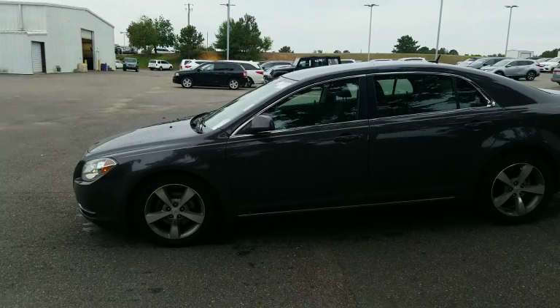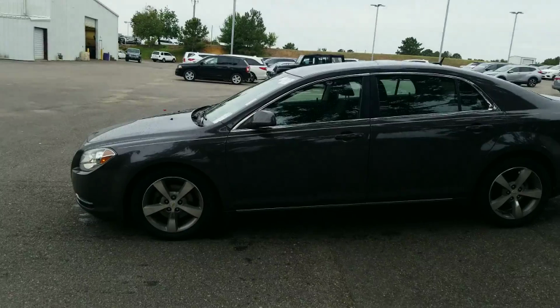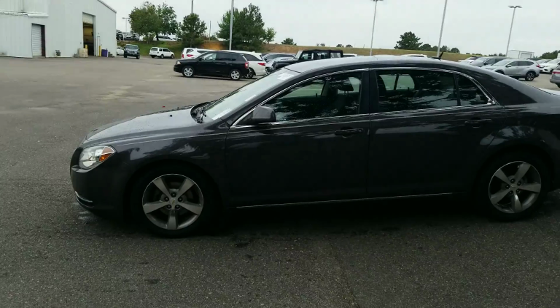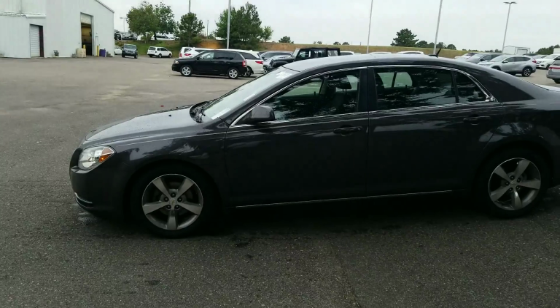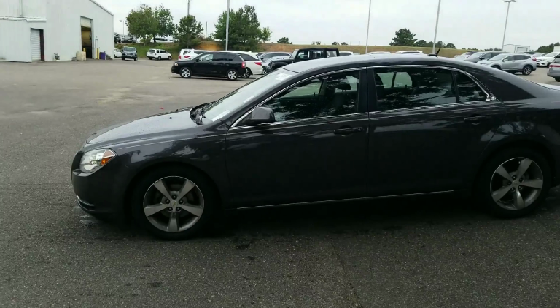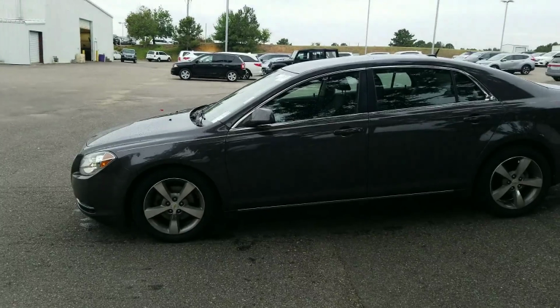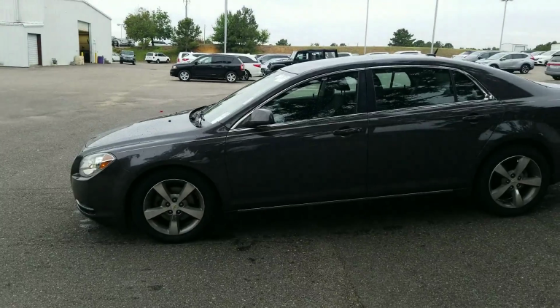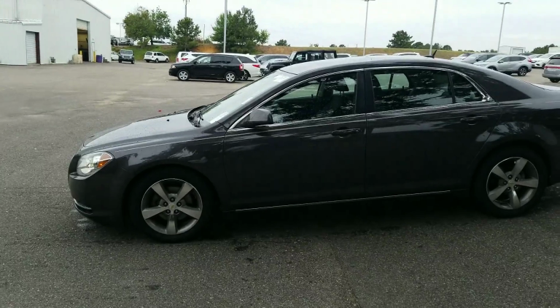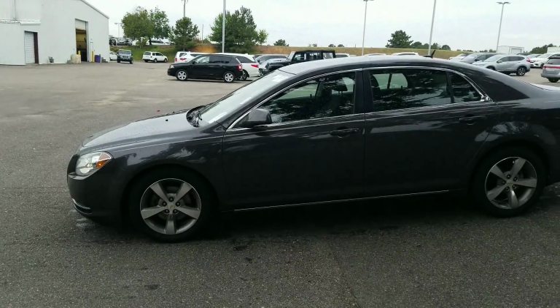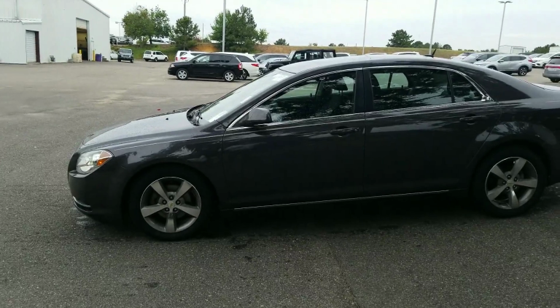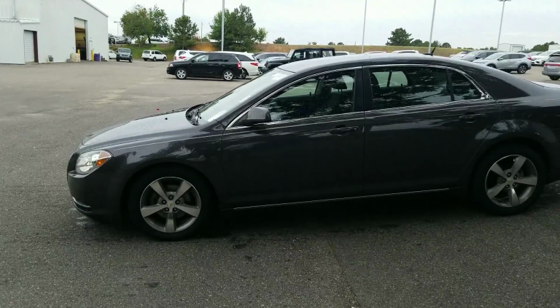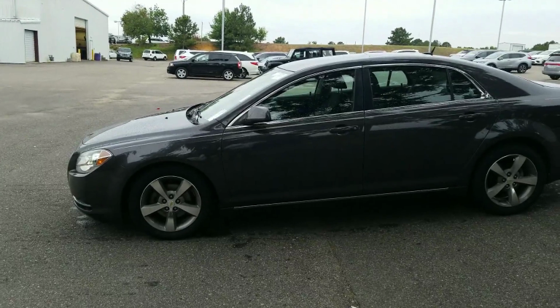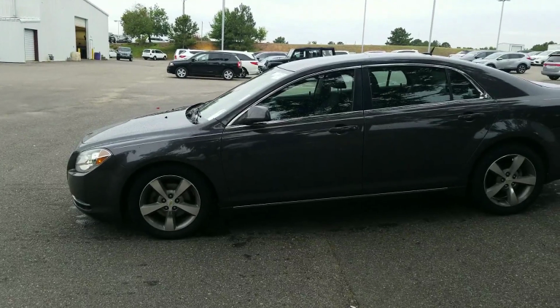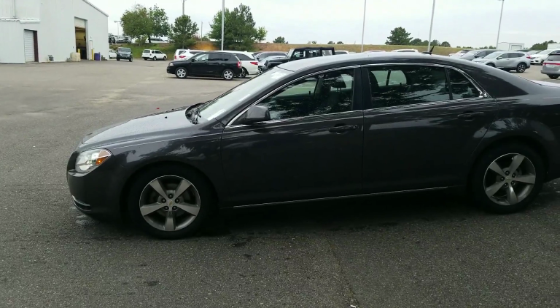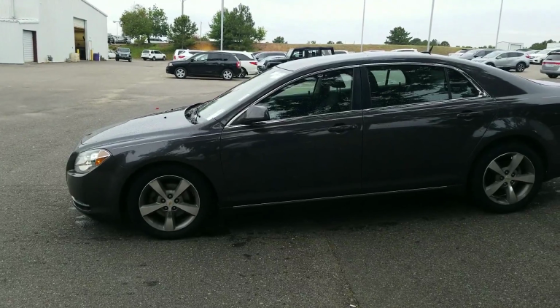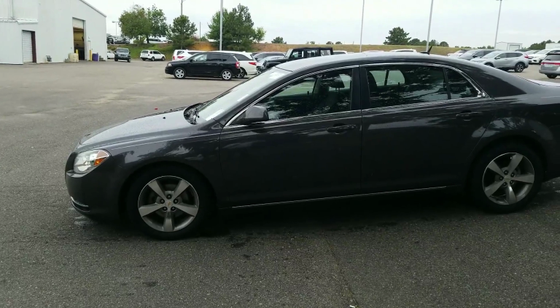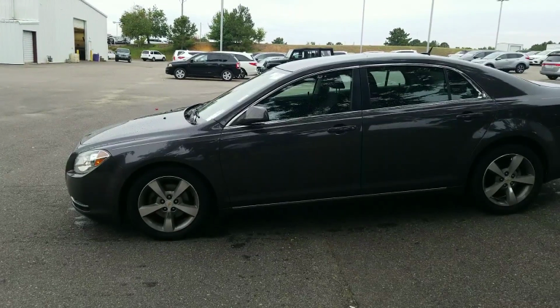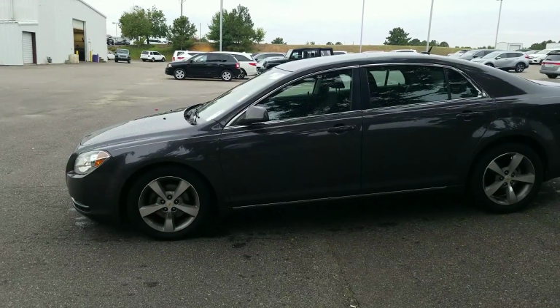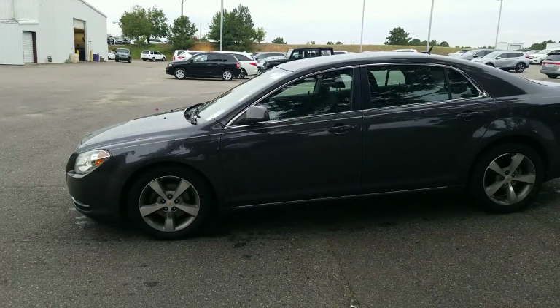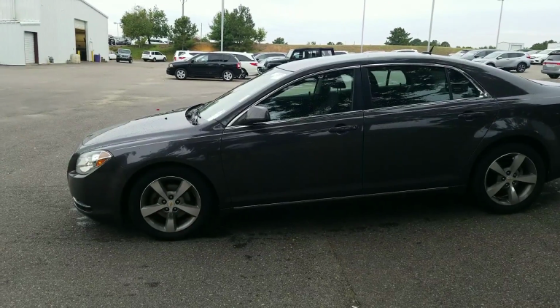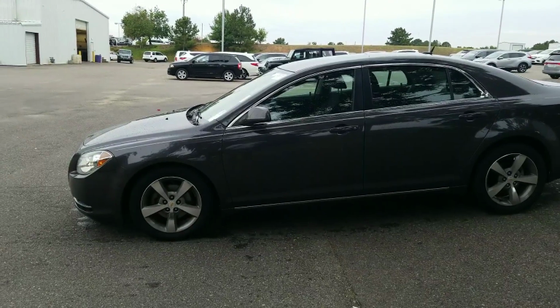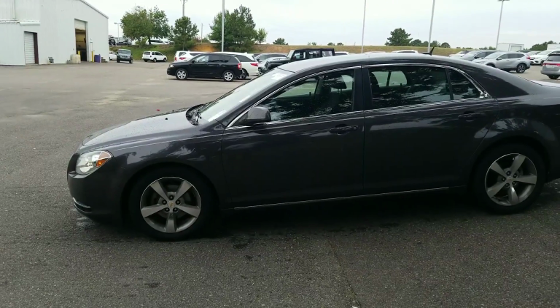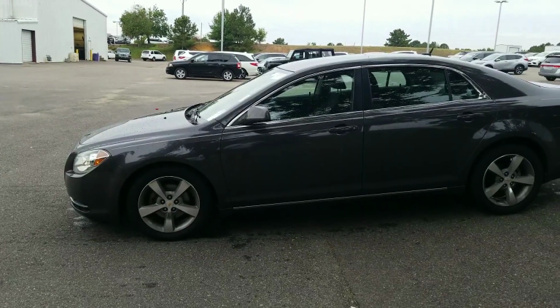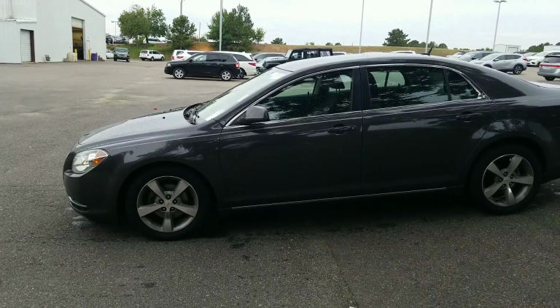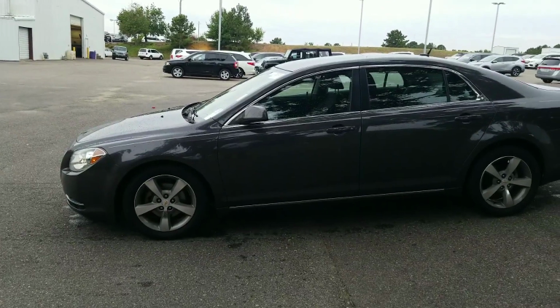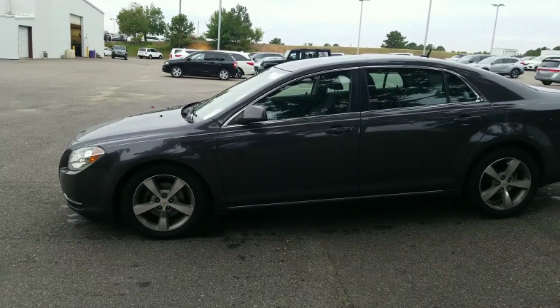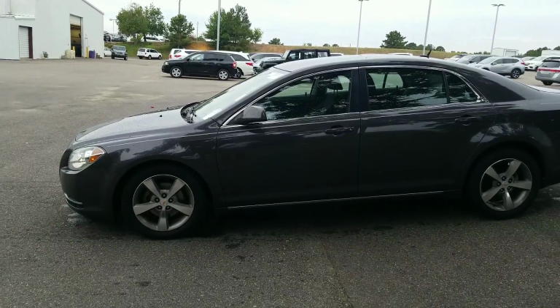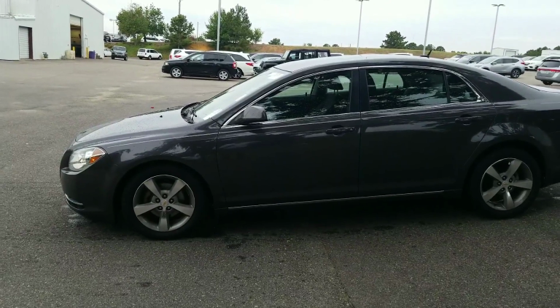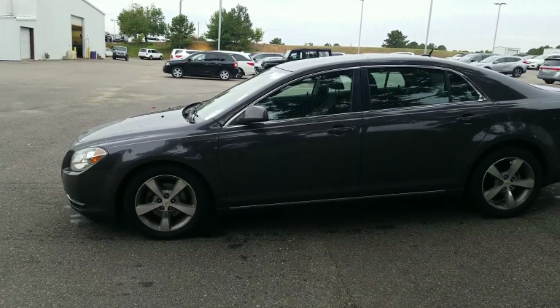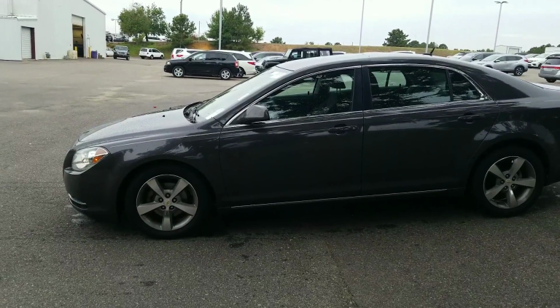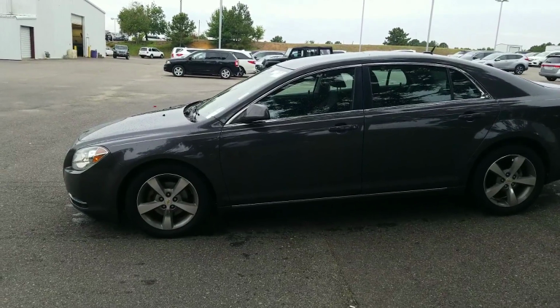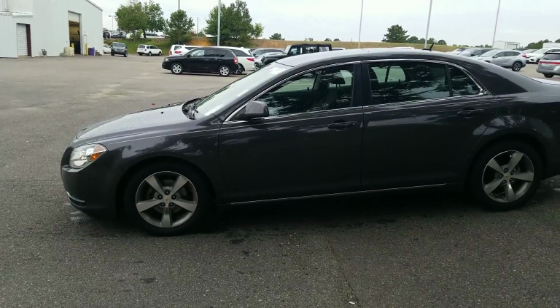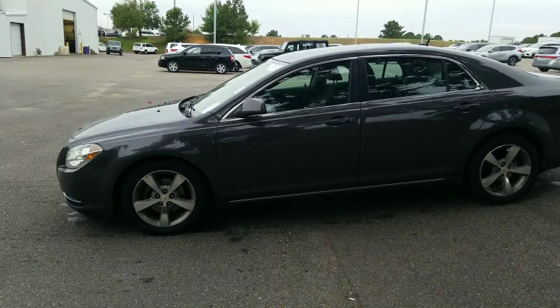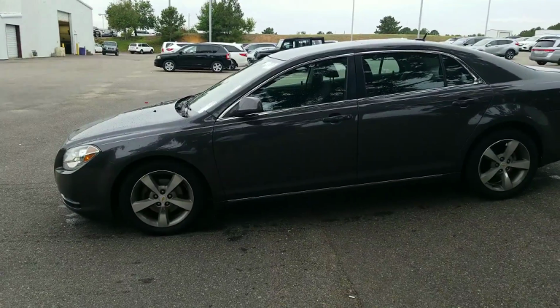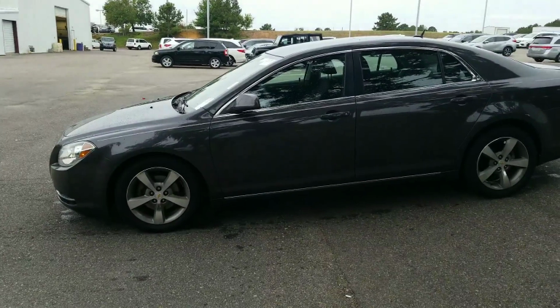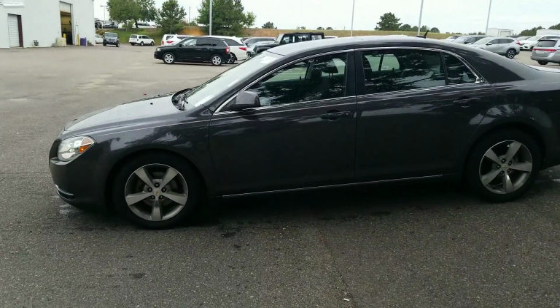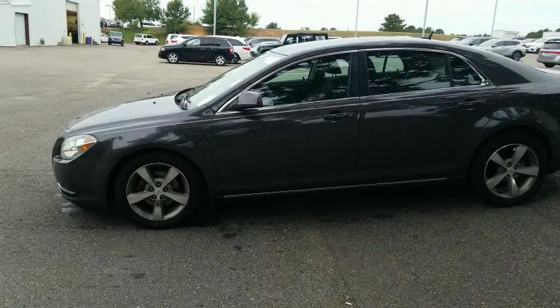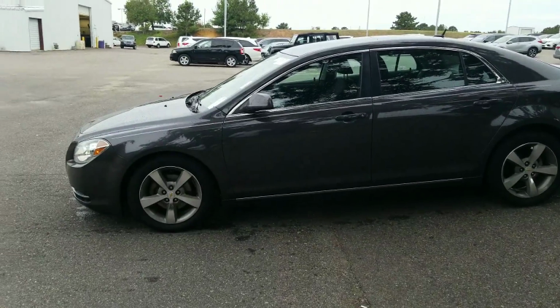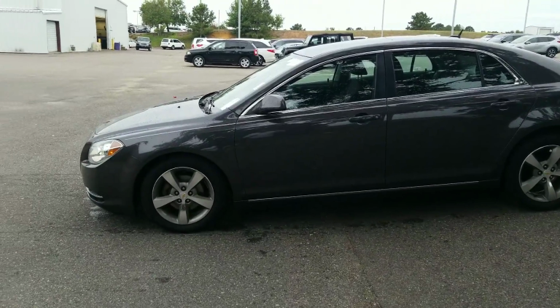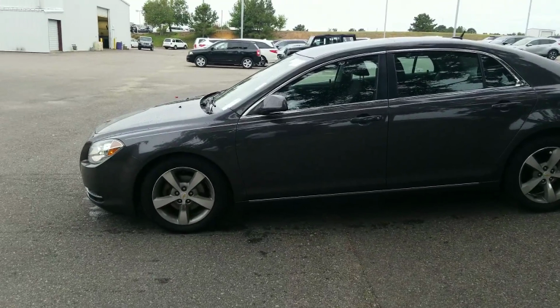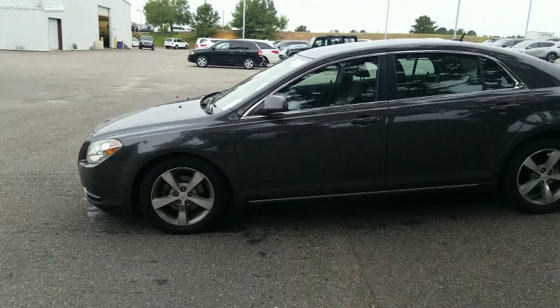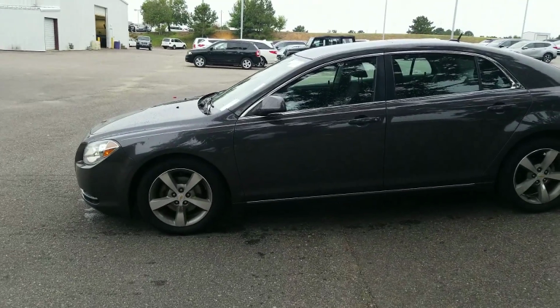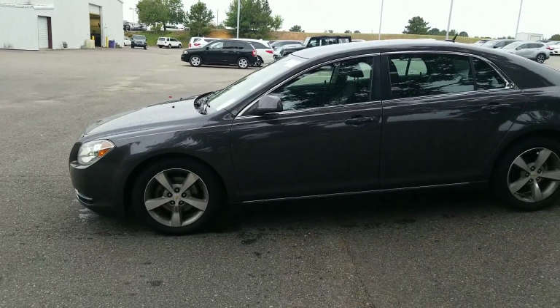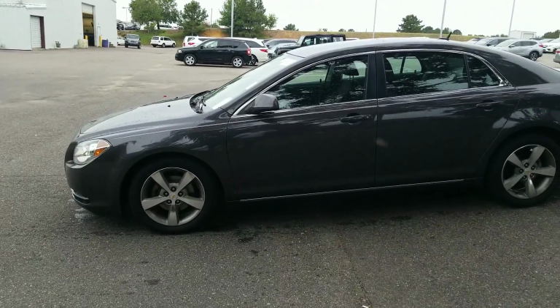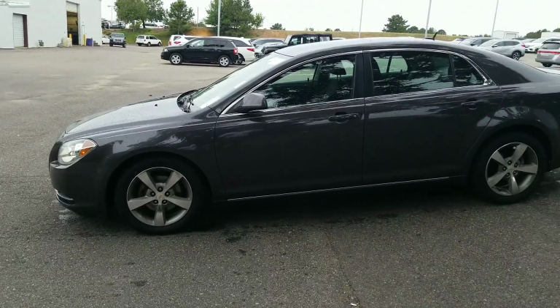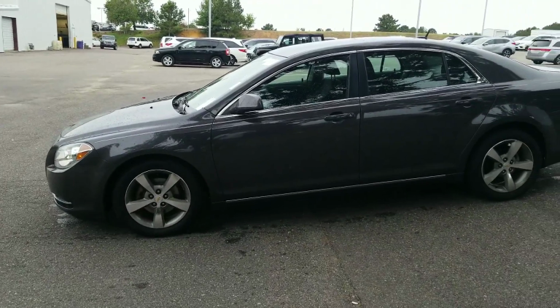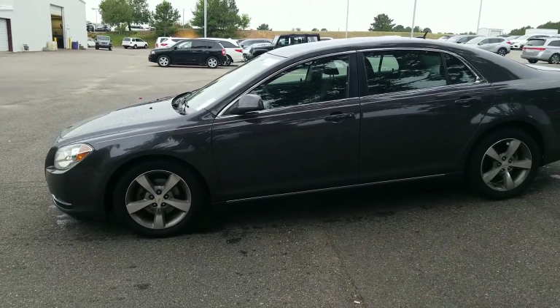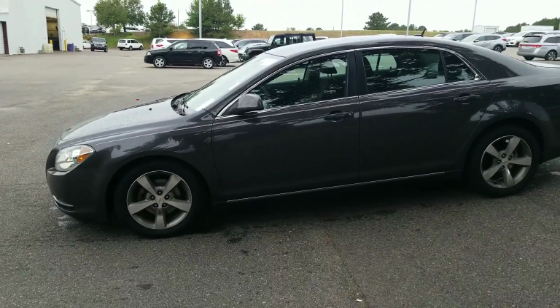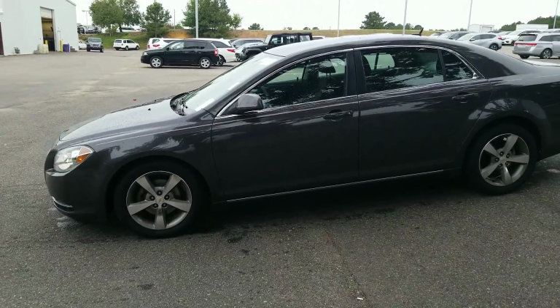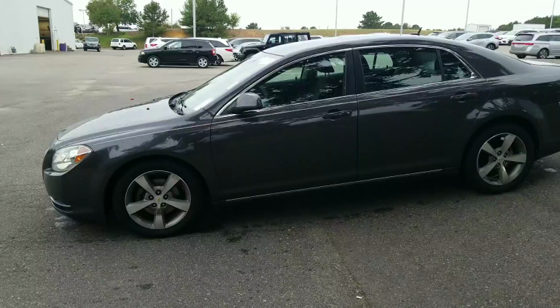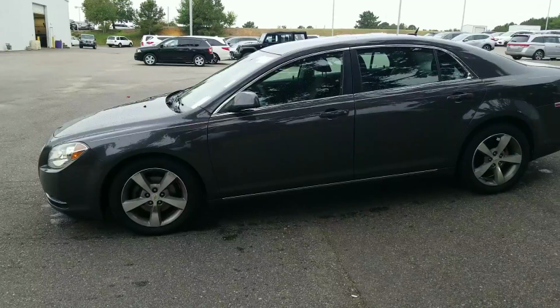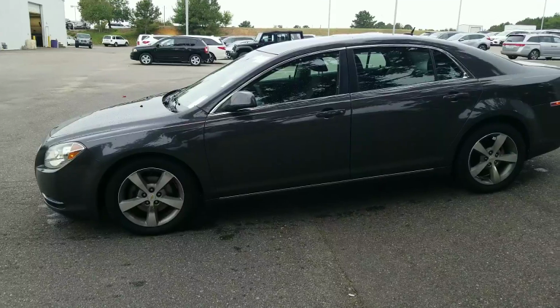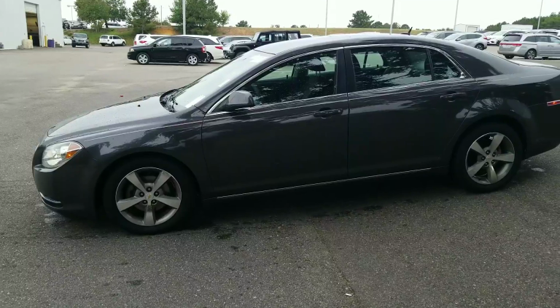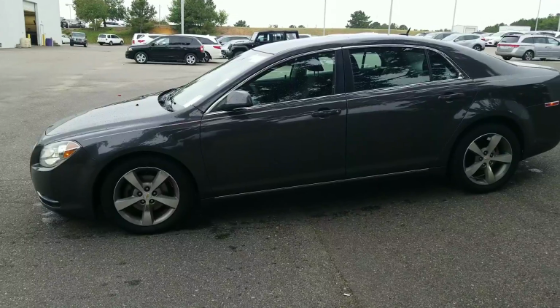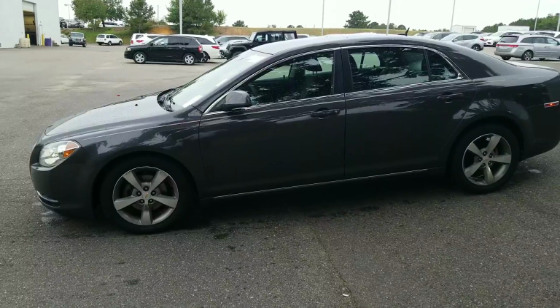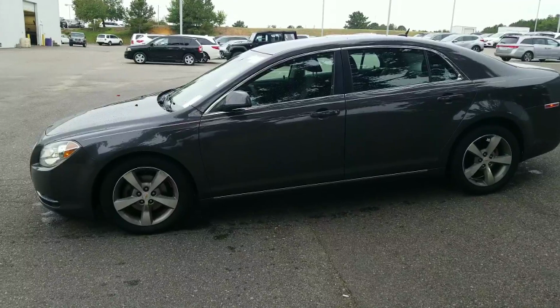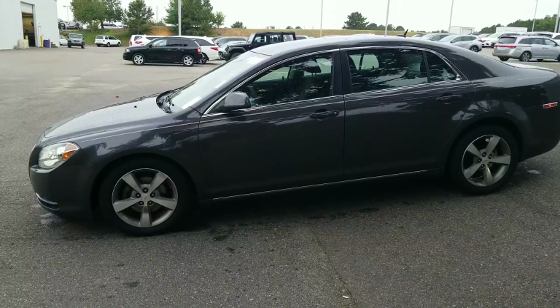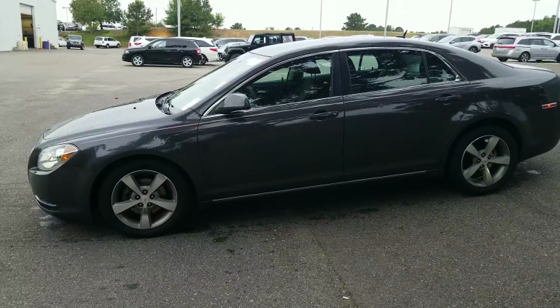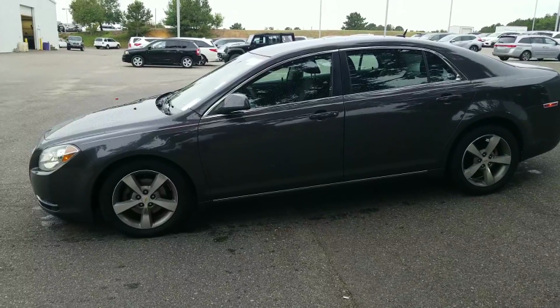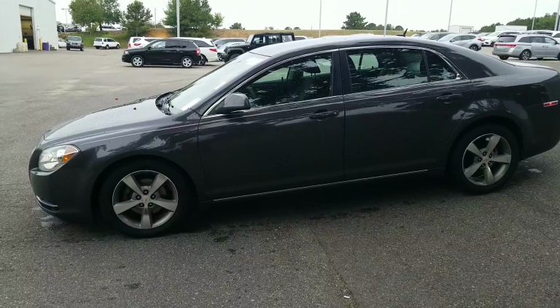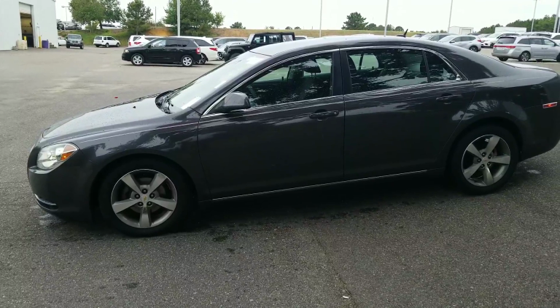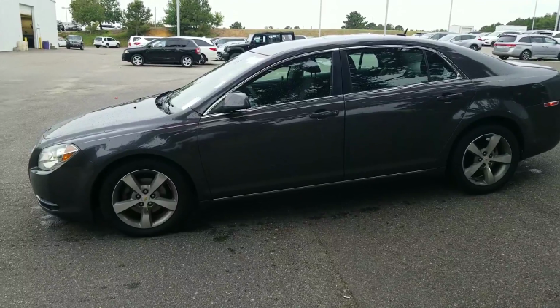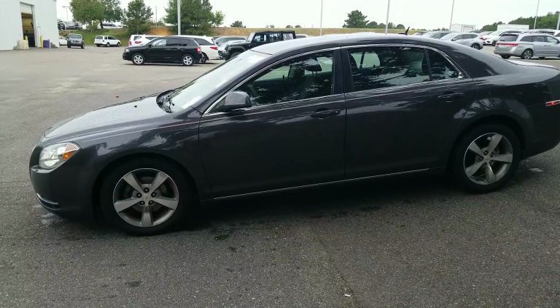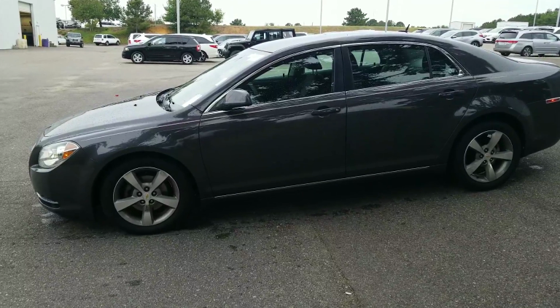Hello, Mr. Pratt. Thank you for giving me a call. Christopher Campbell here from San Boswell Honda. I just wanted to show you the 2011 Malibu.